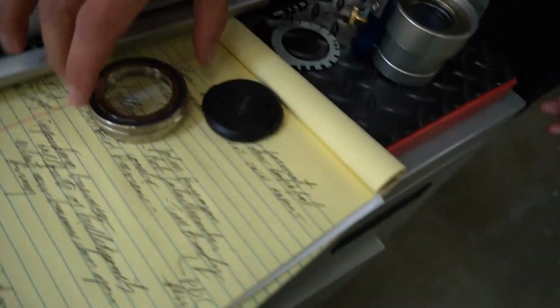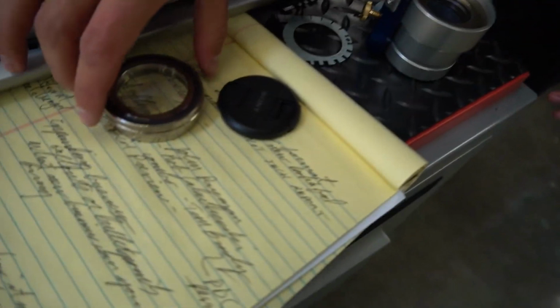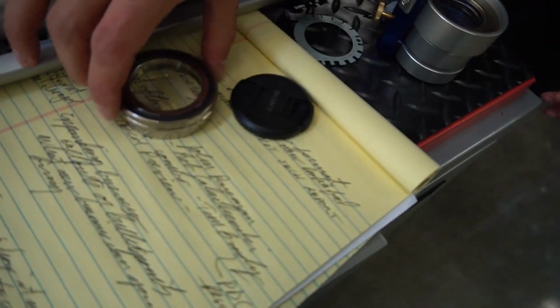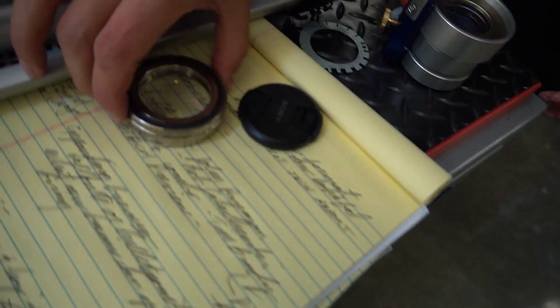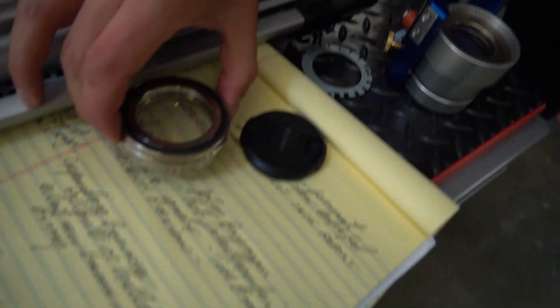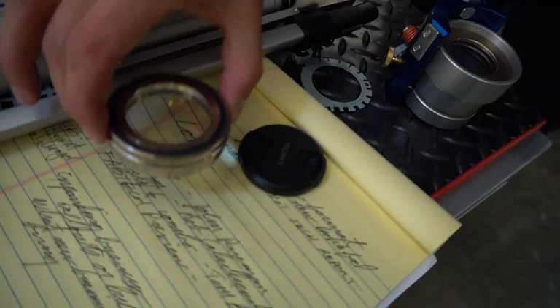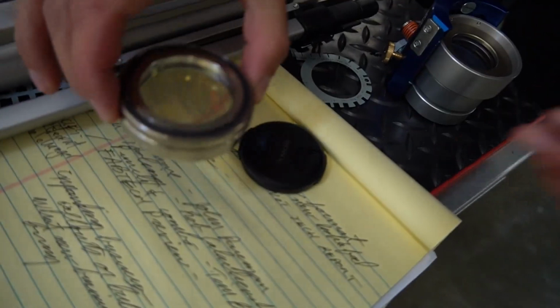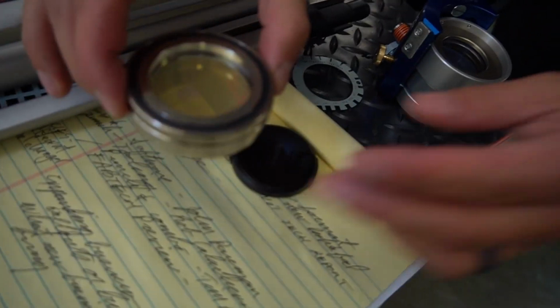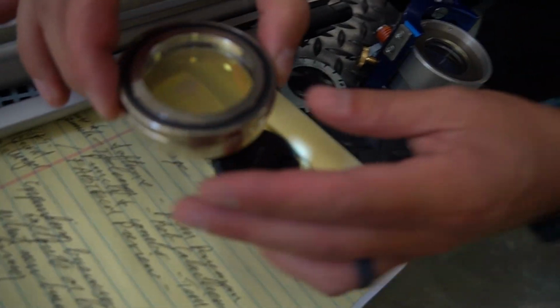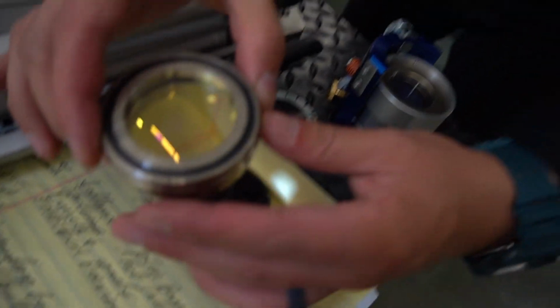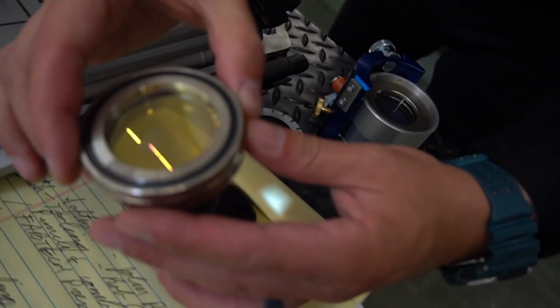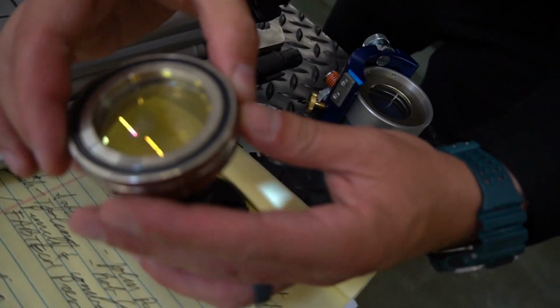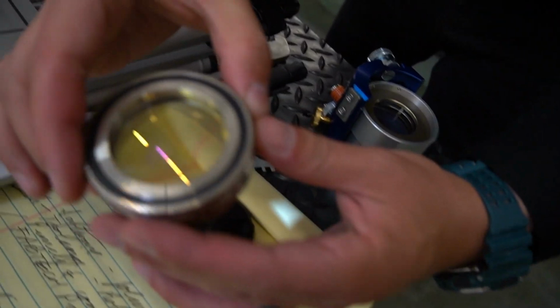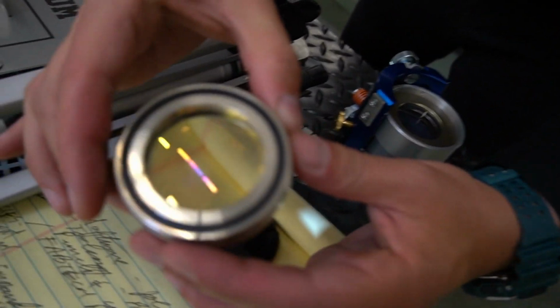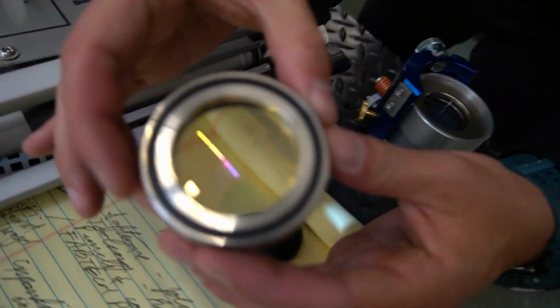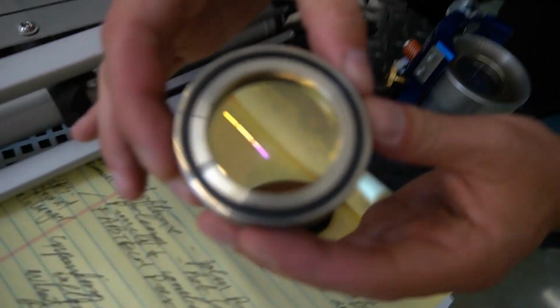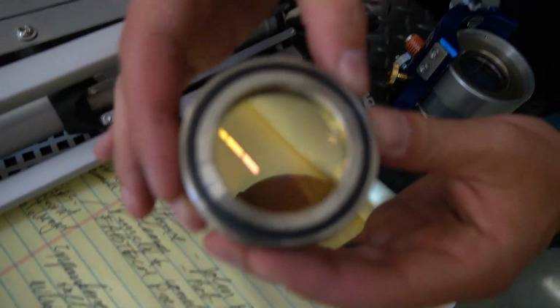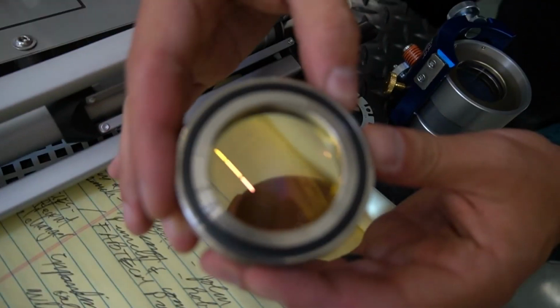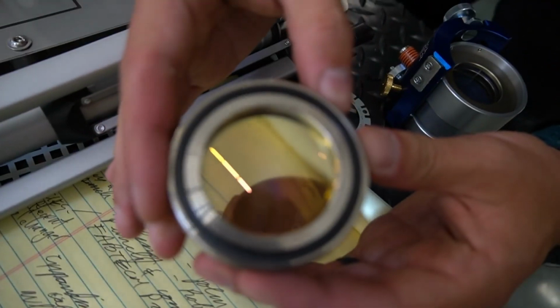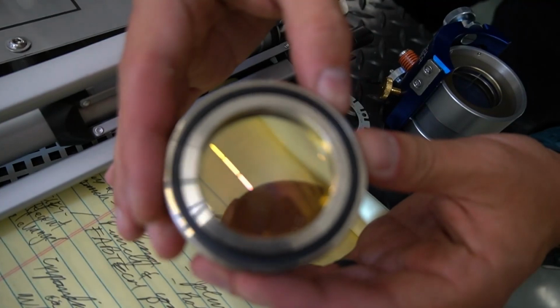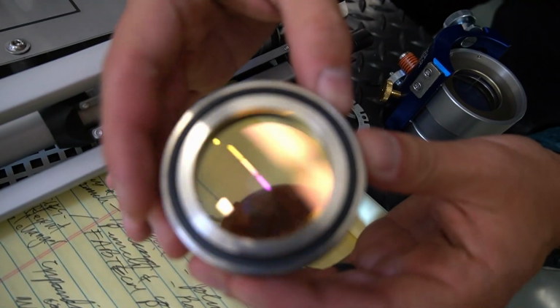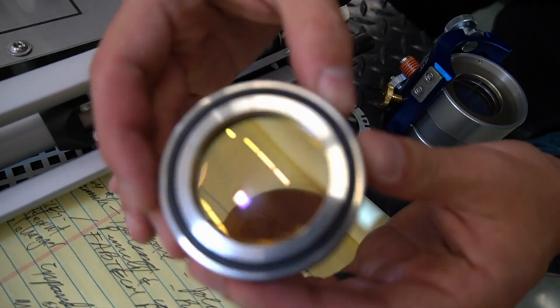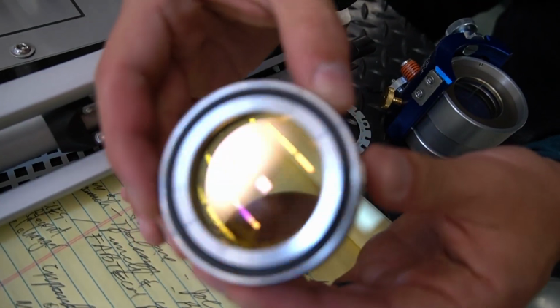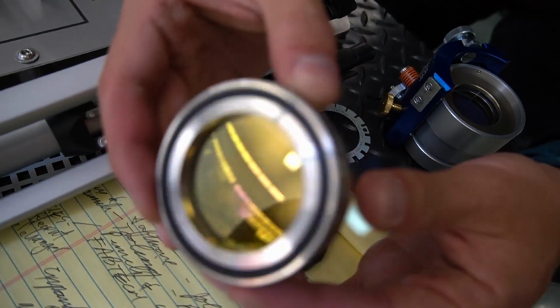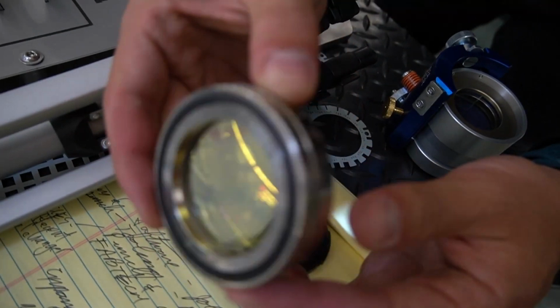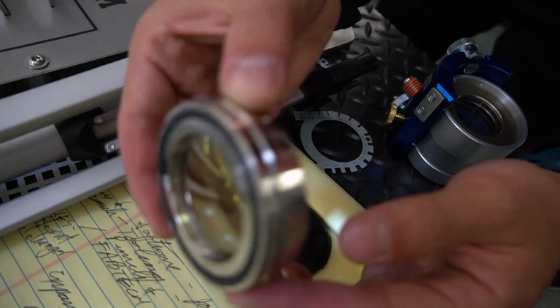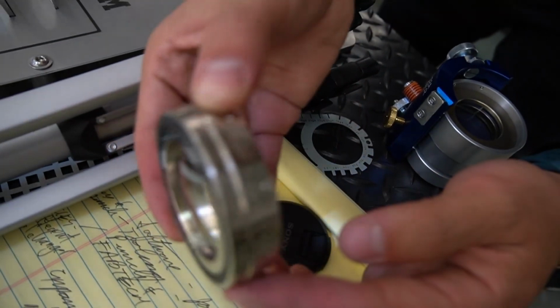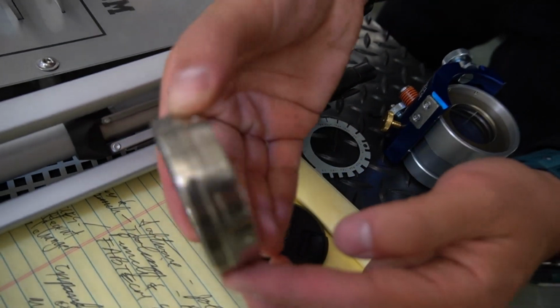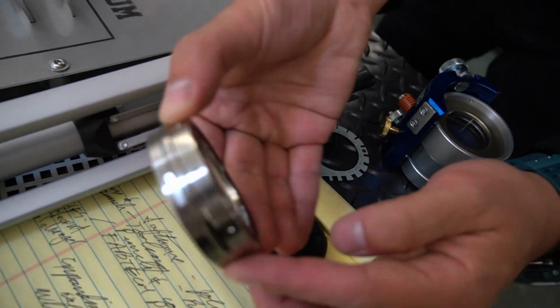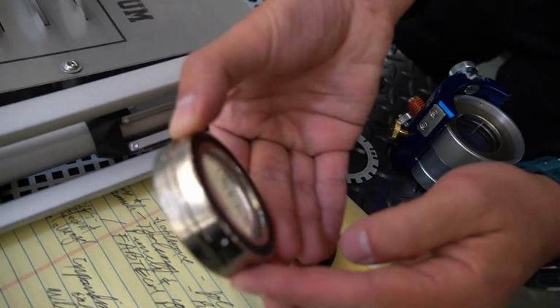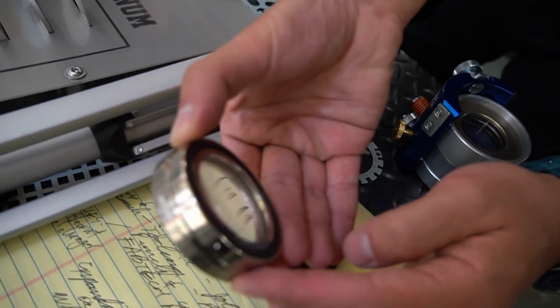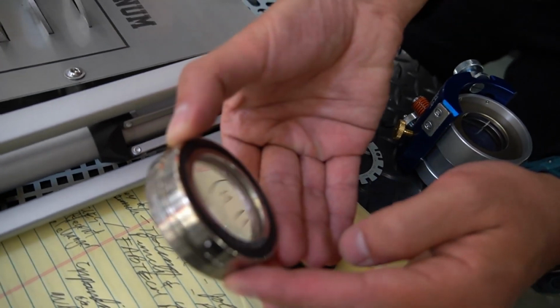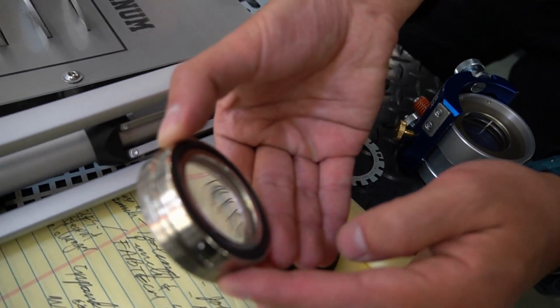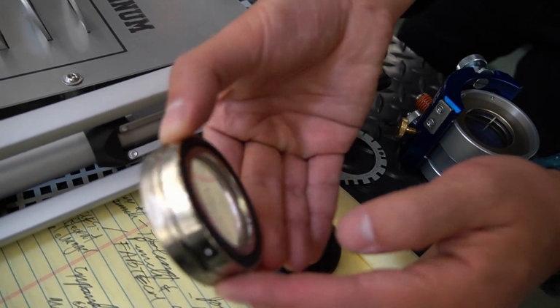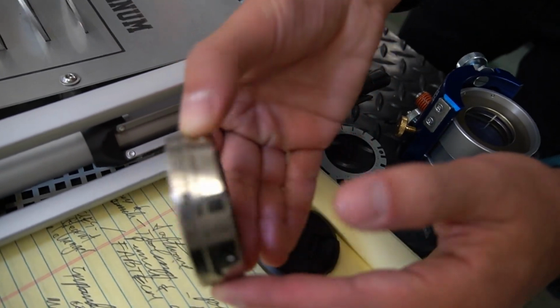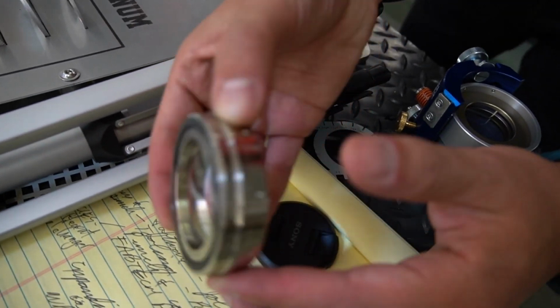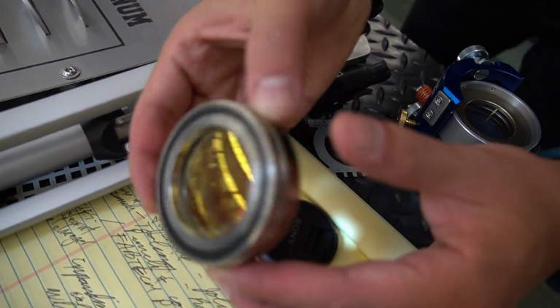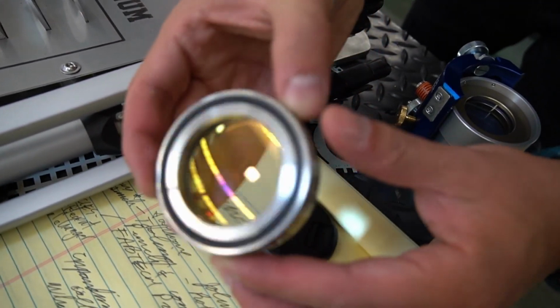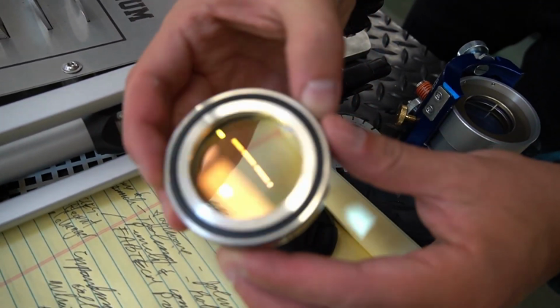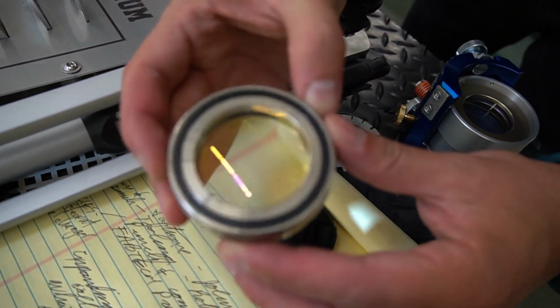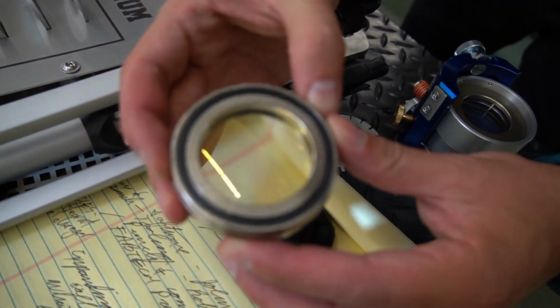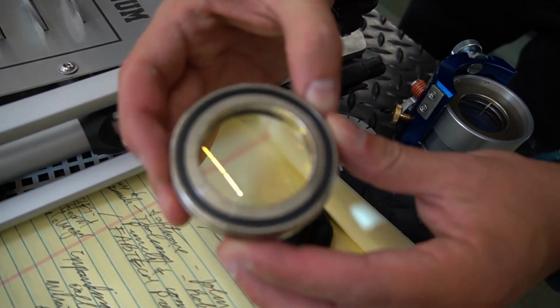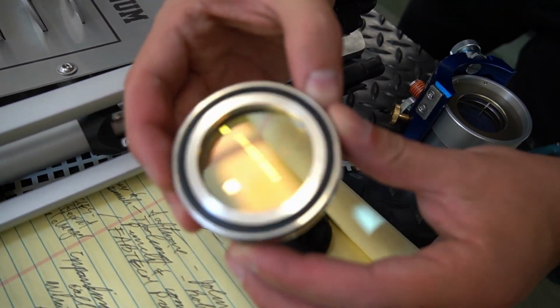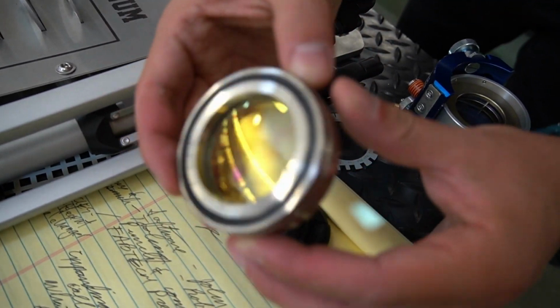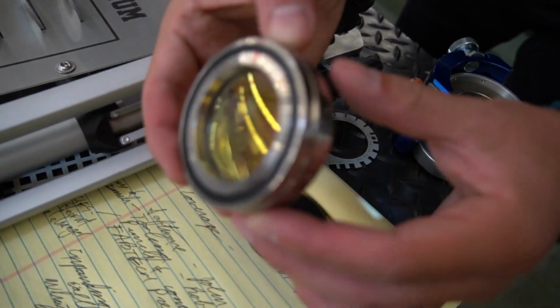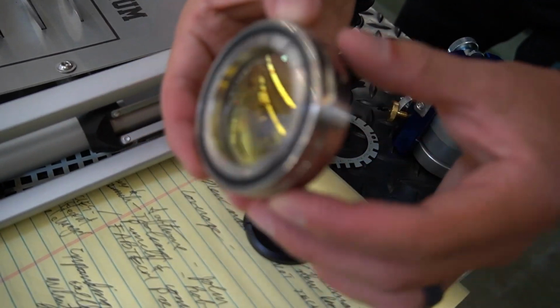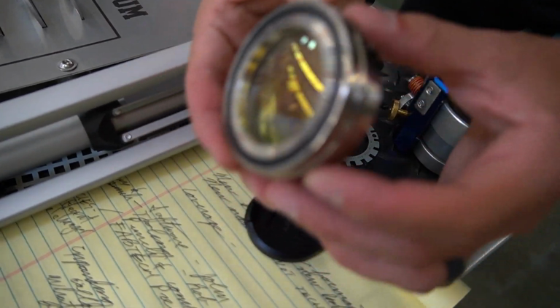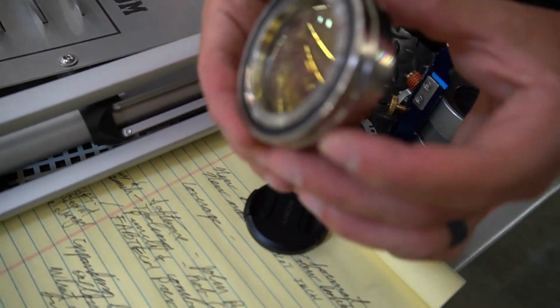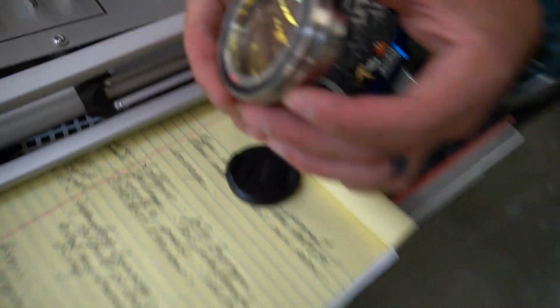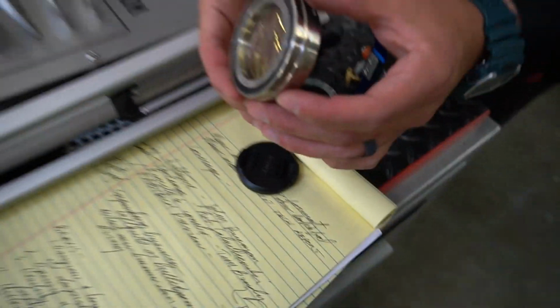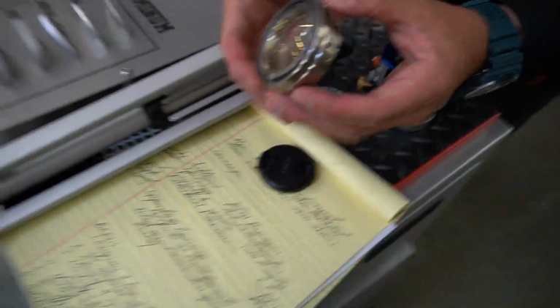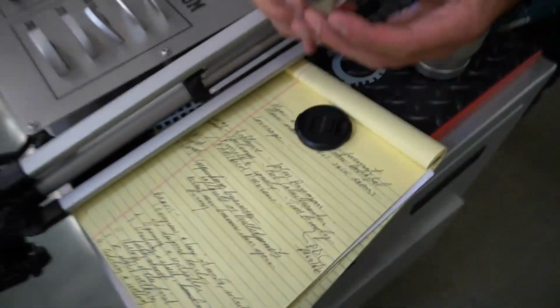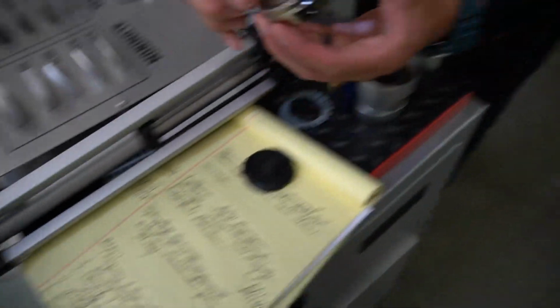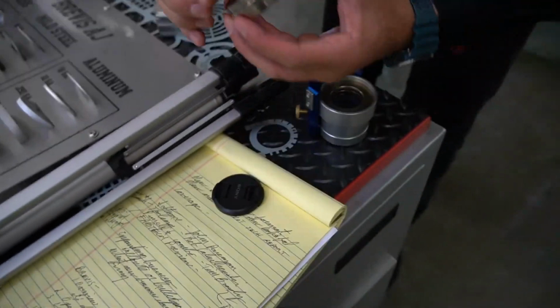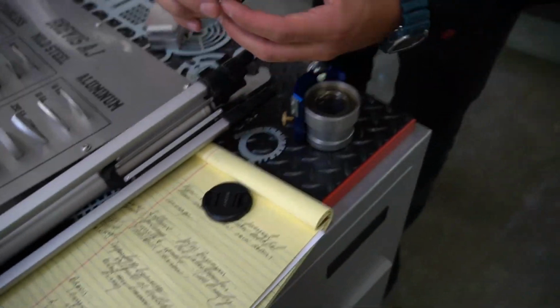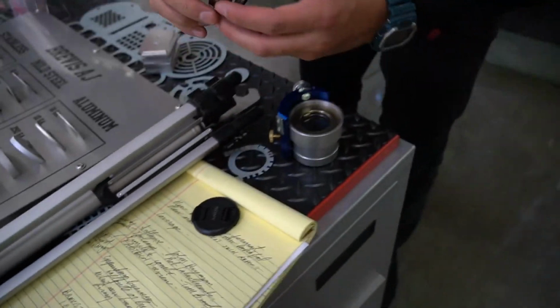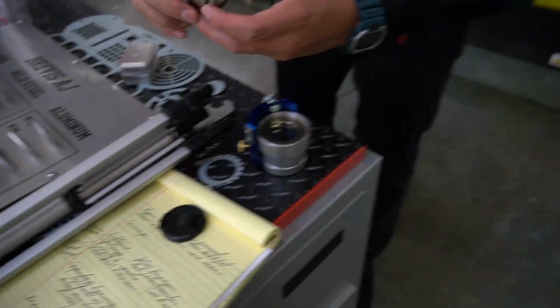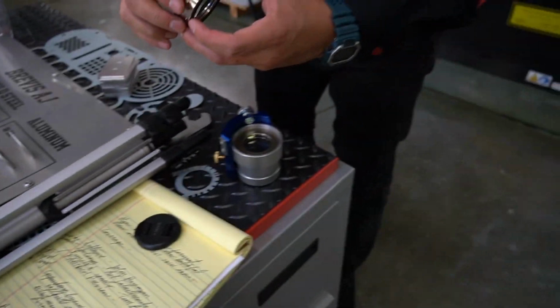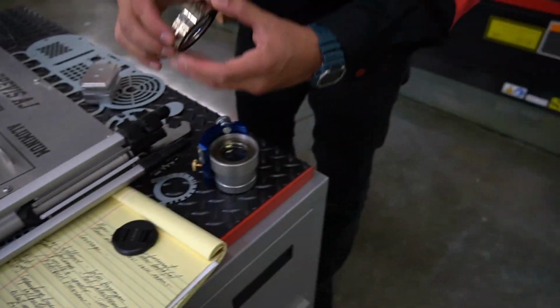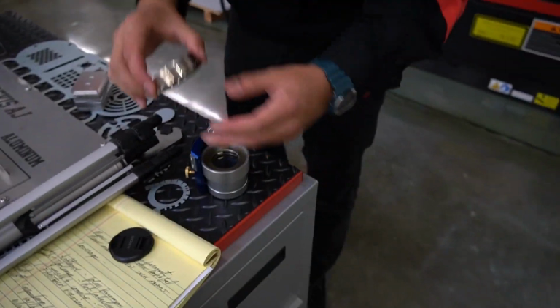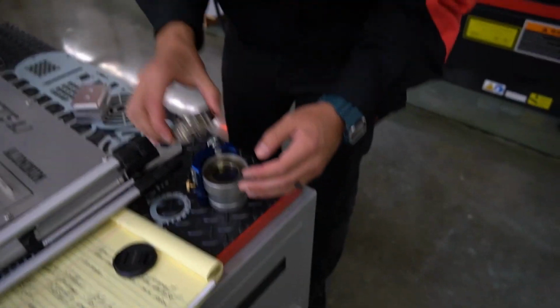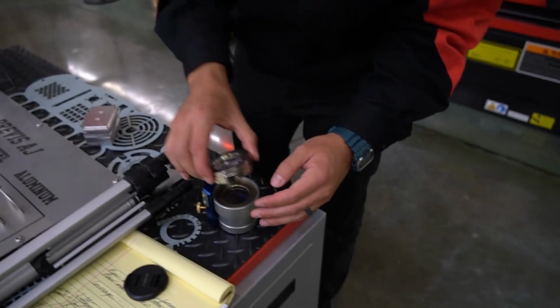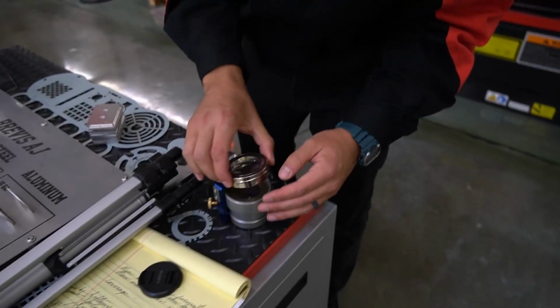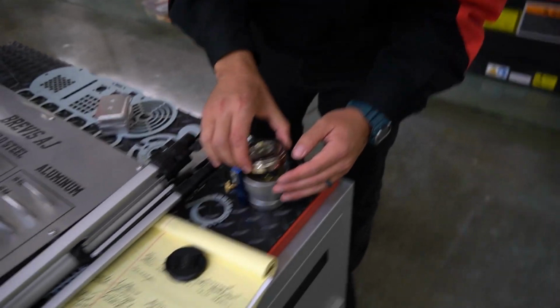And when that gets dirty, you just replace it out. And that's your main optic here. That's all you need is one of them — that's really nice lensing.